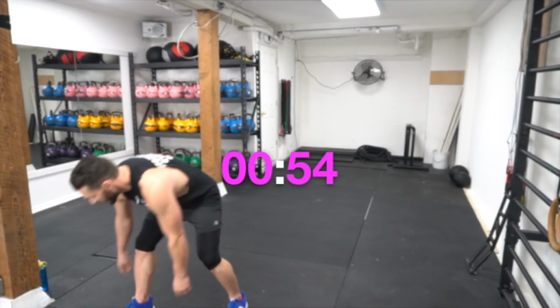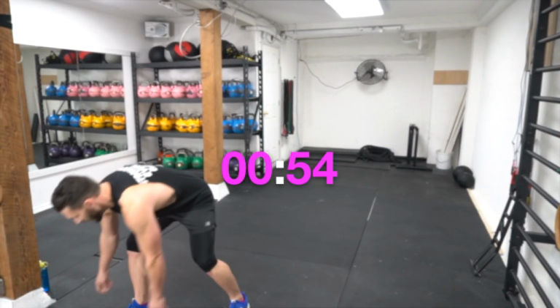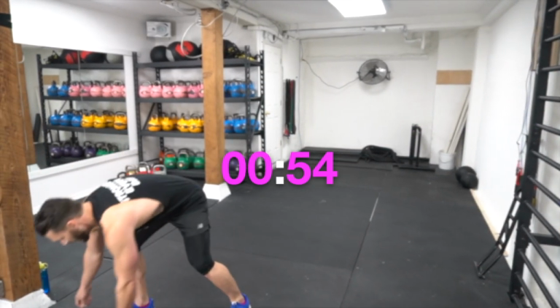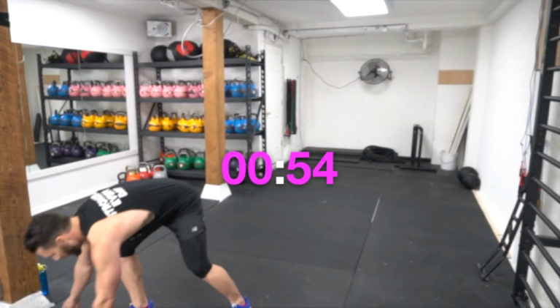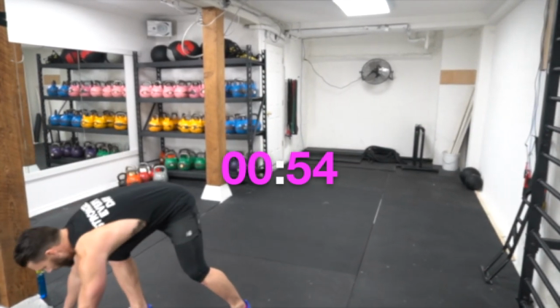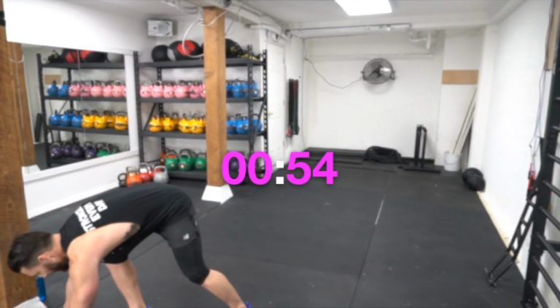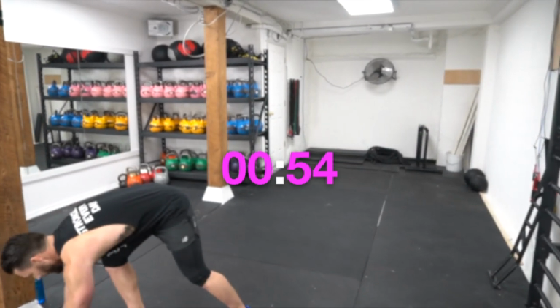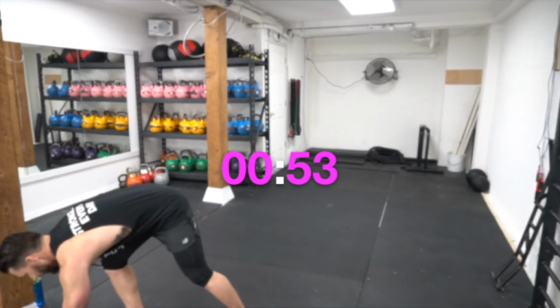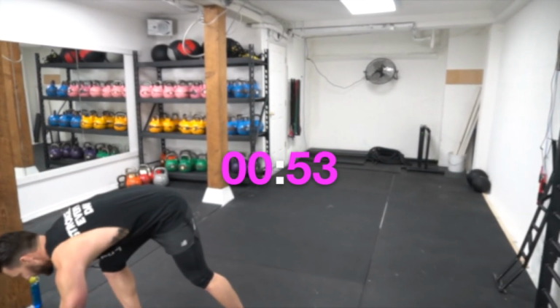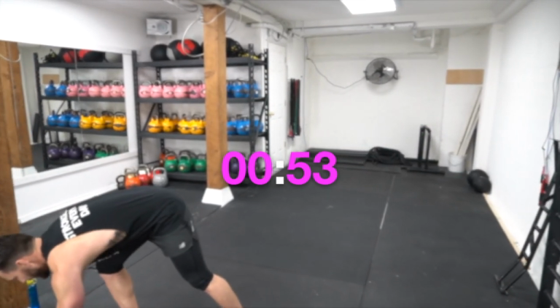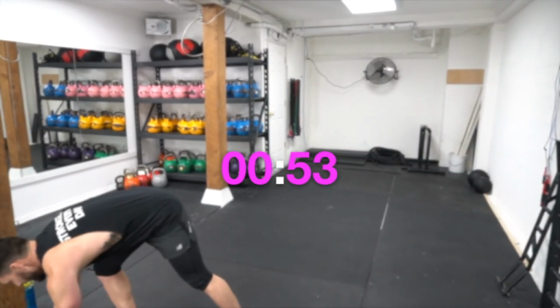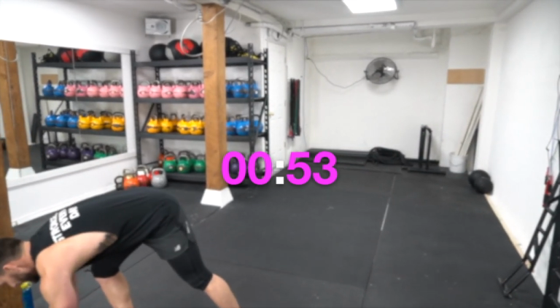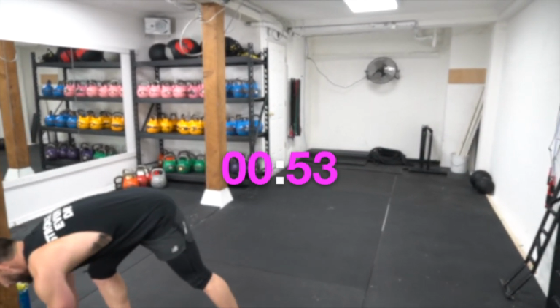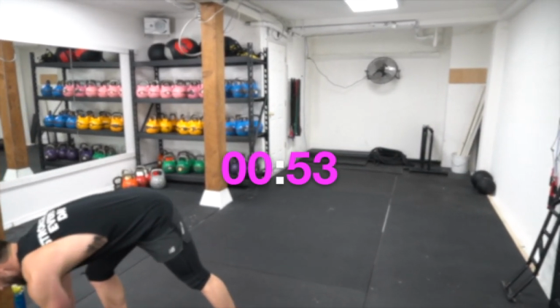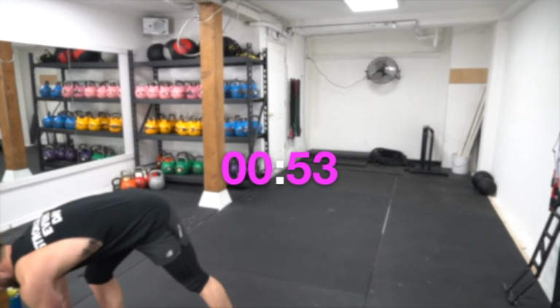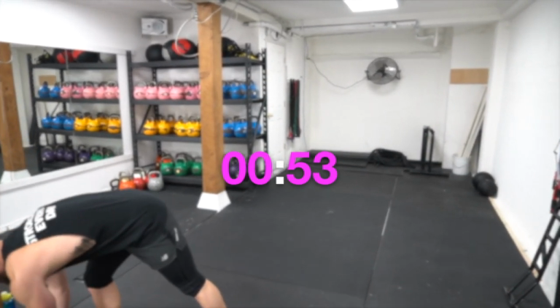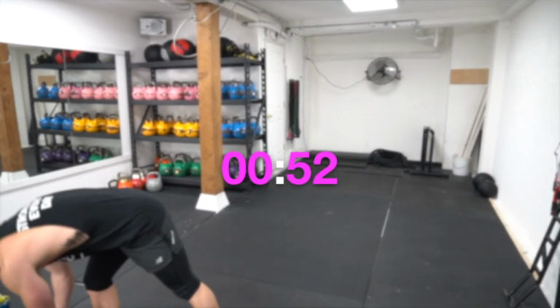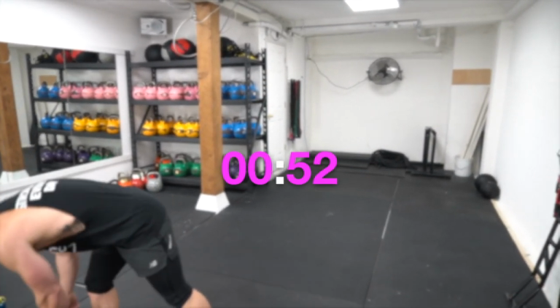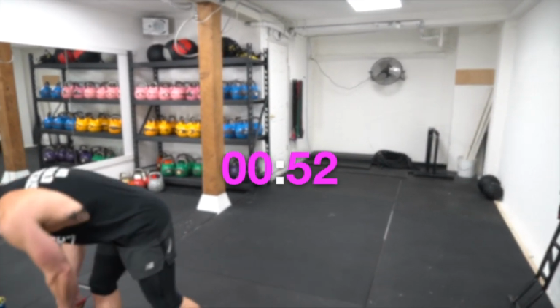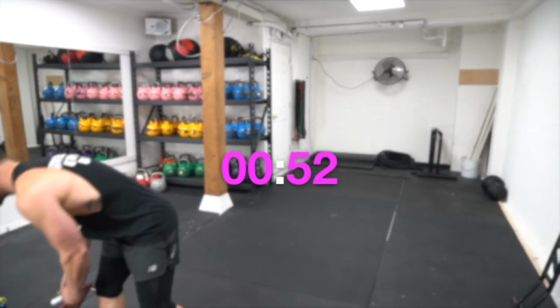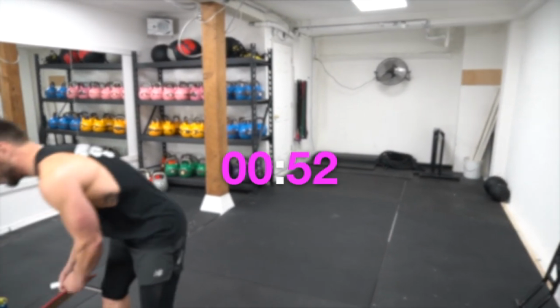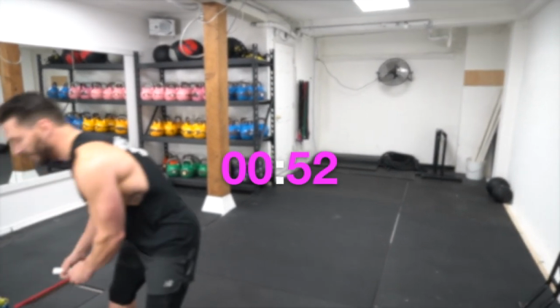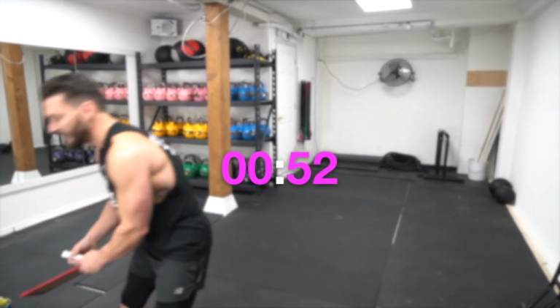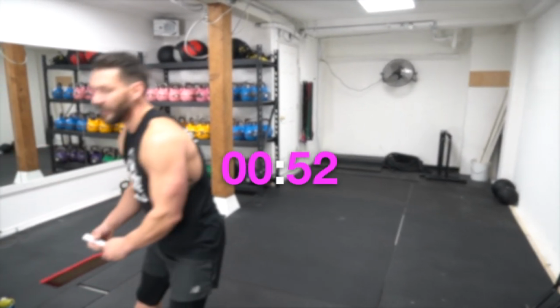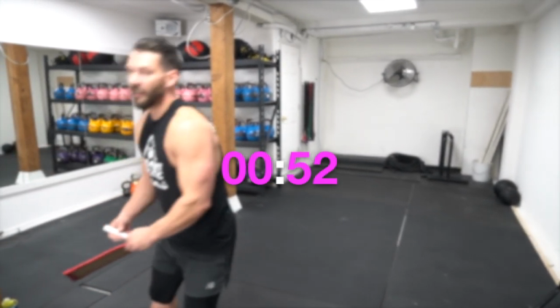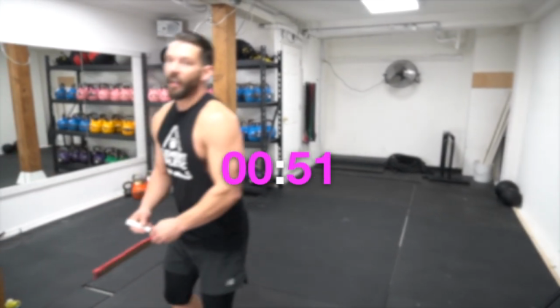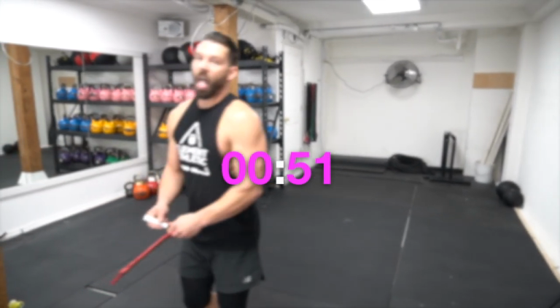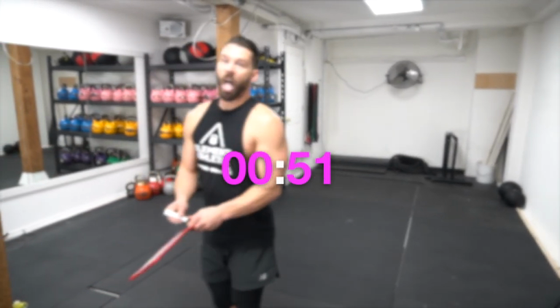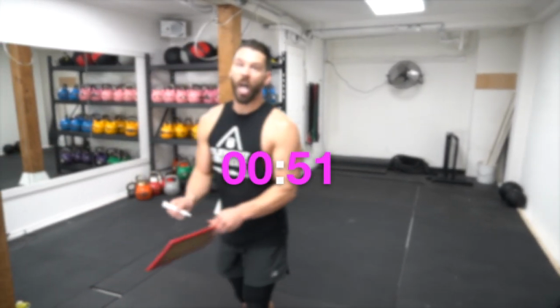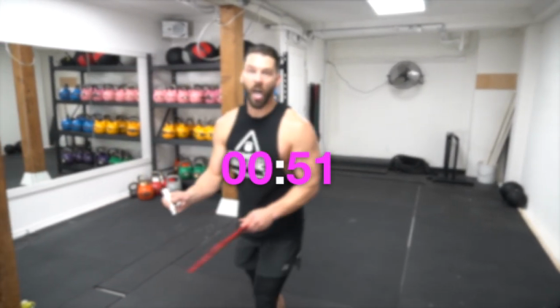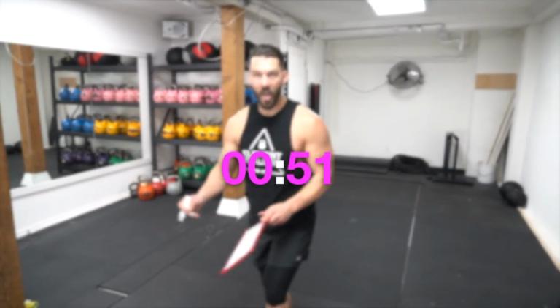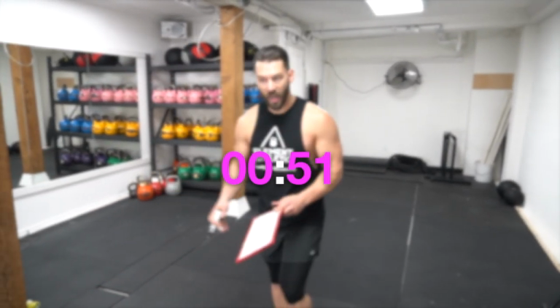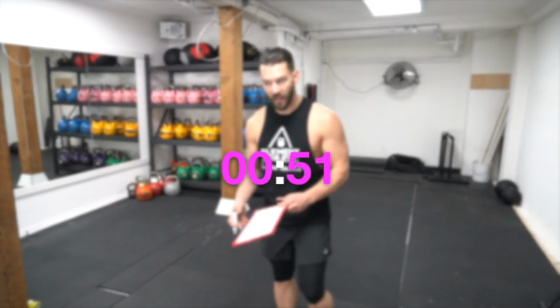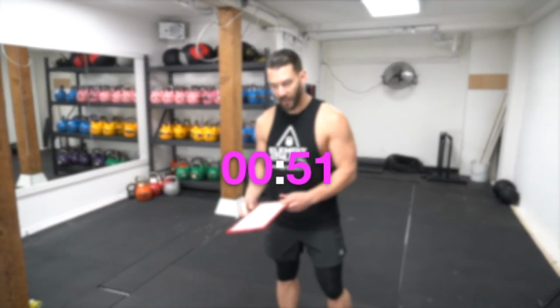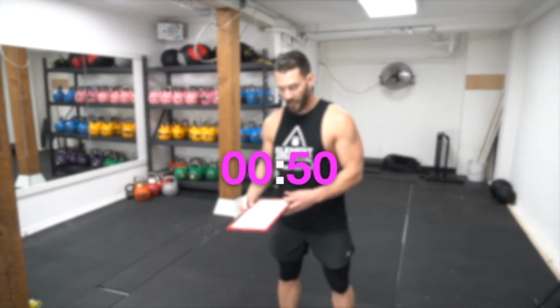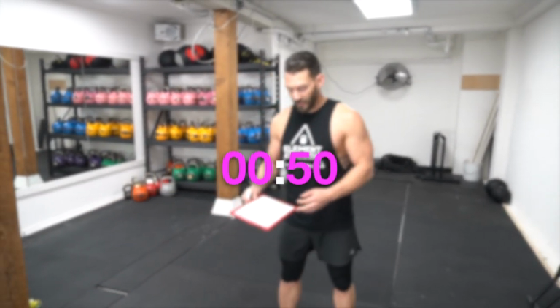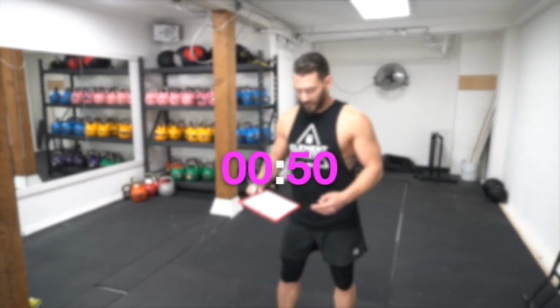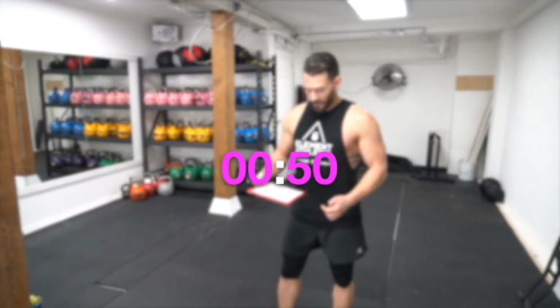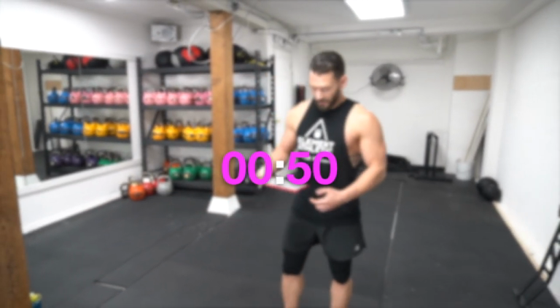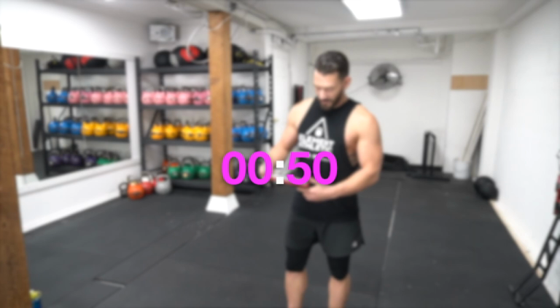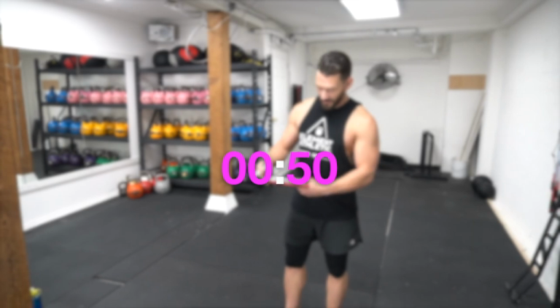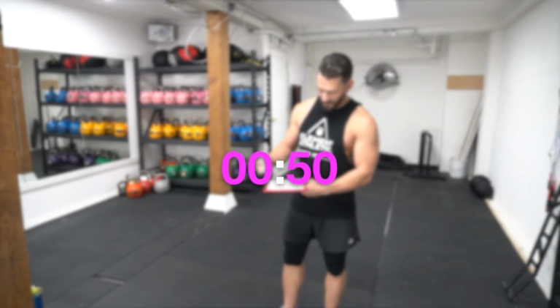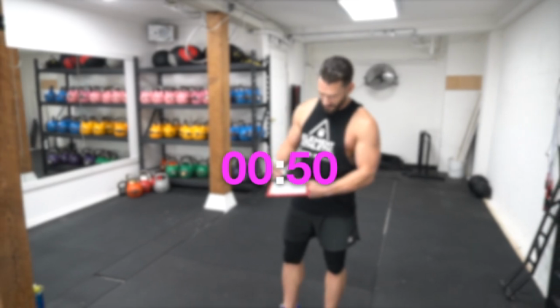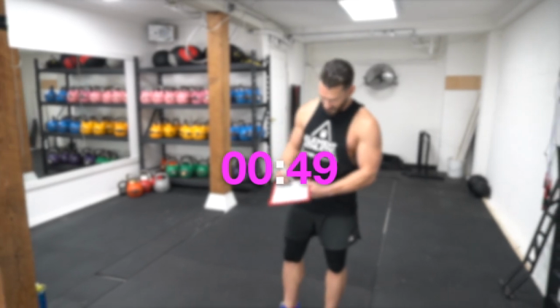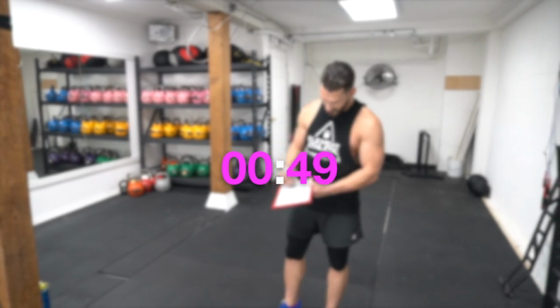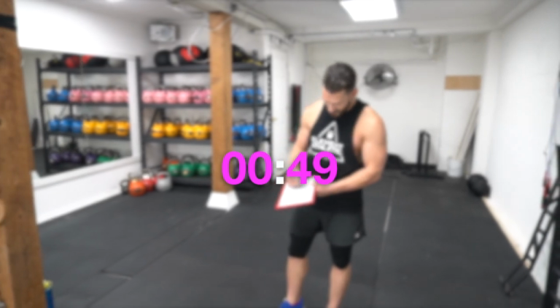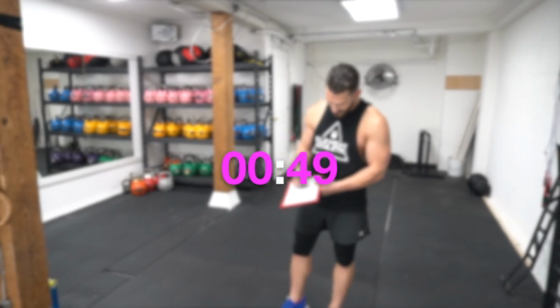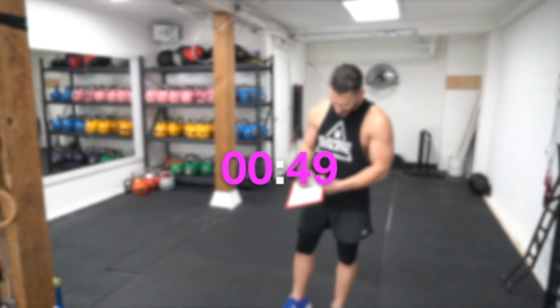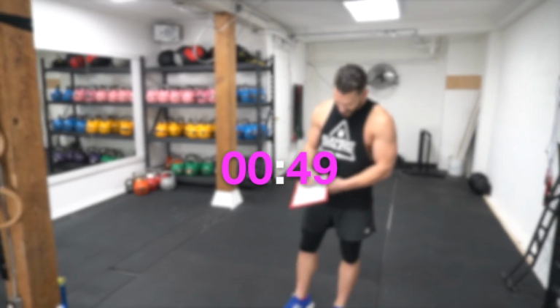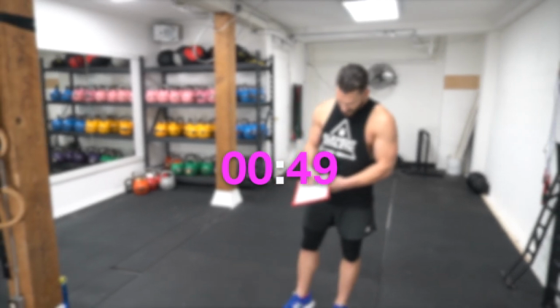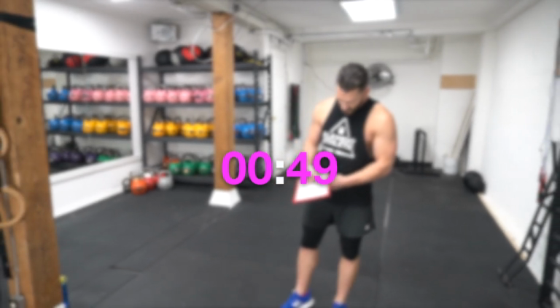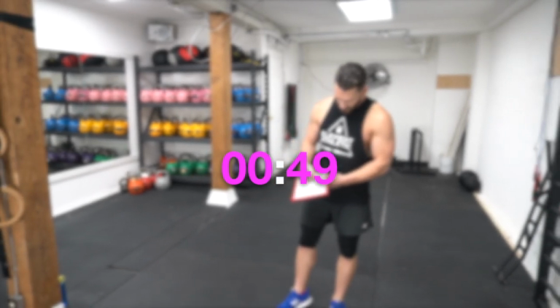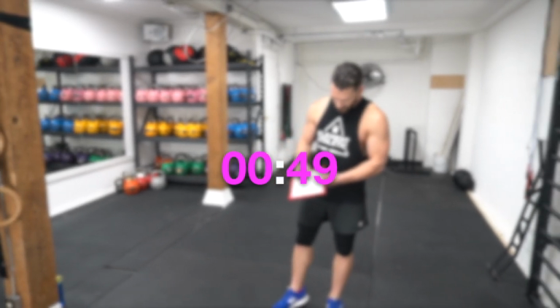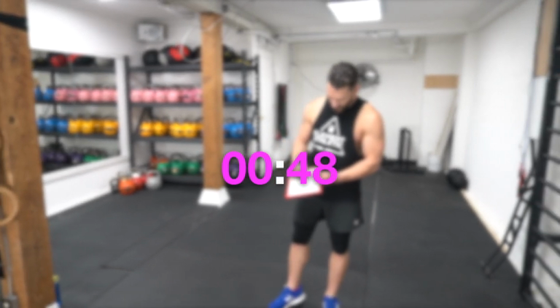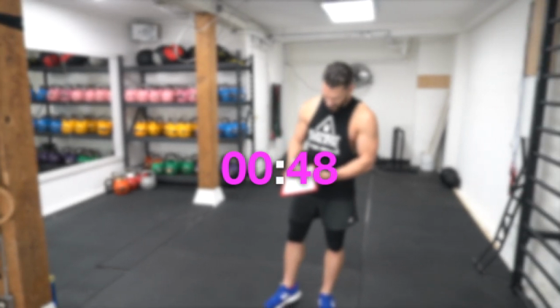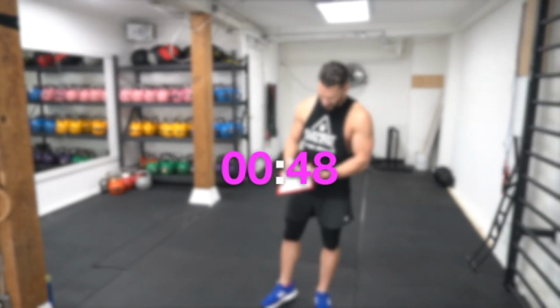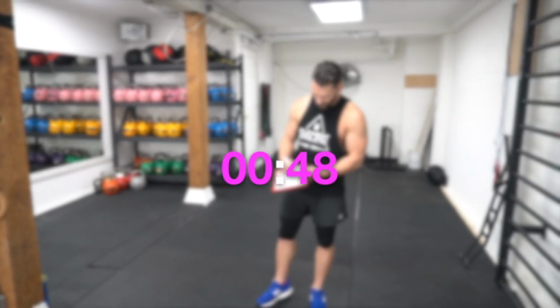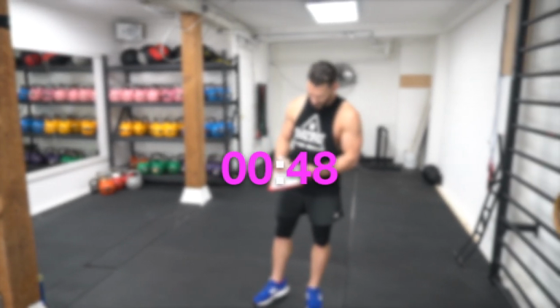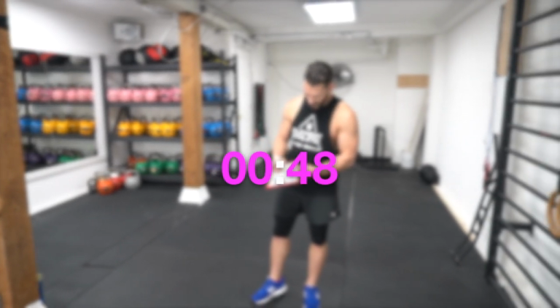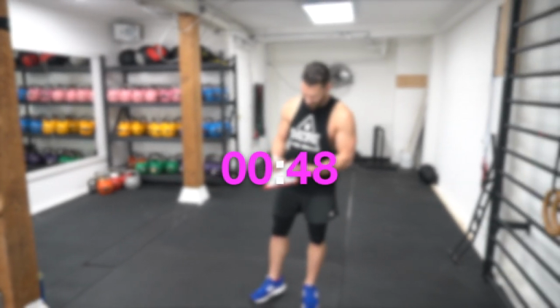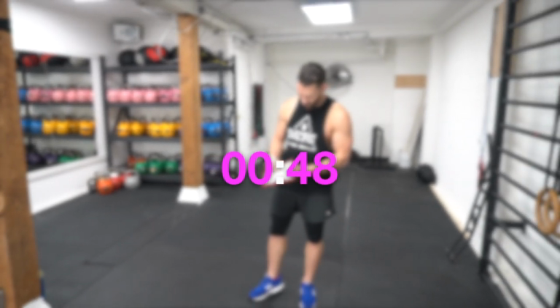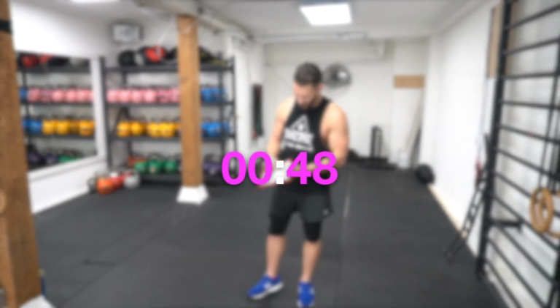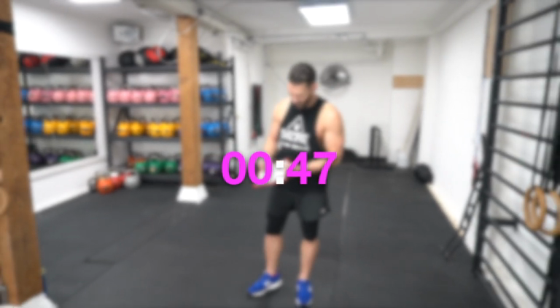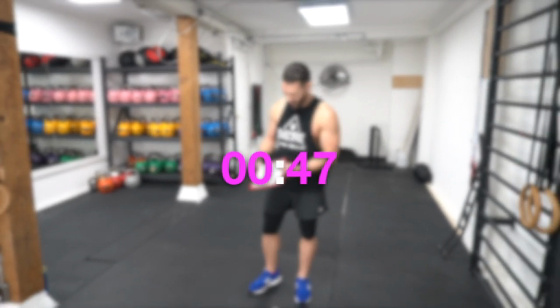Grab your pad, write down your score again, and make sure that you're doubling up the number that you counted if you're counting just the right leg.